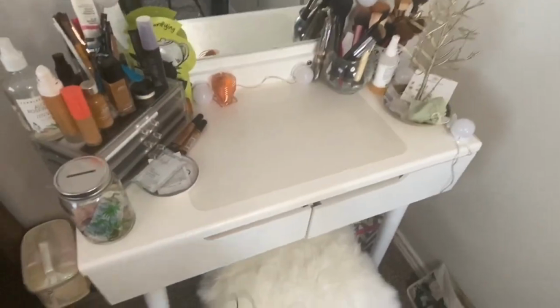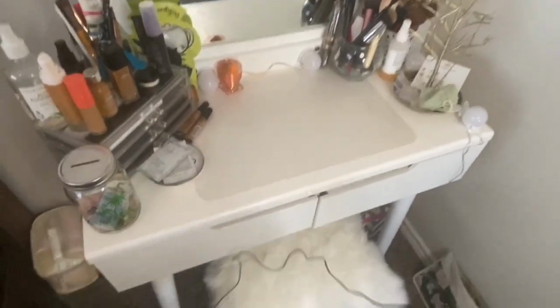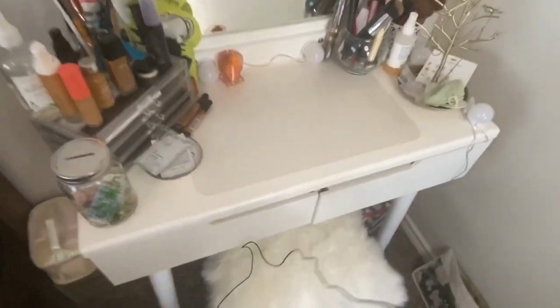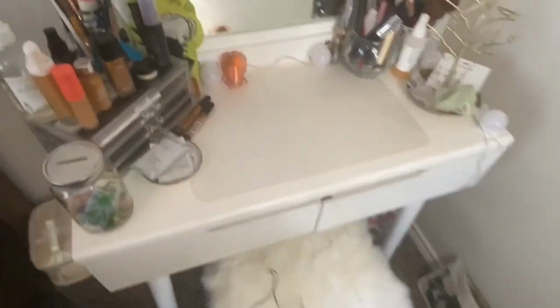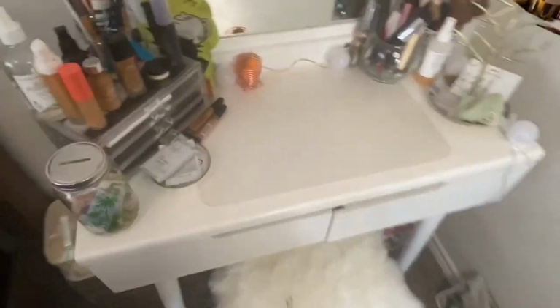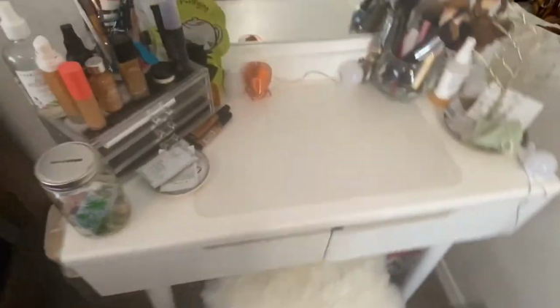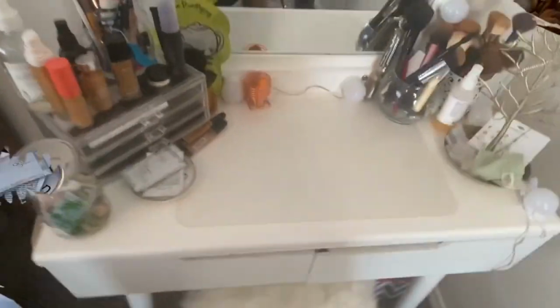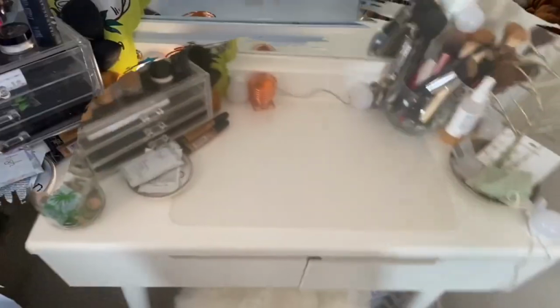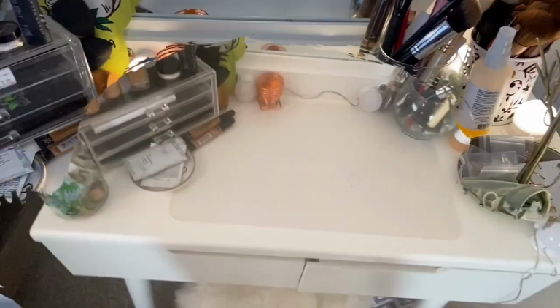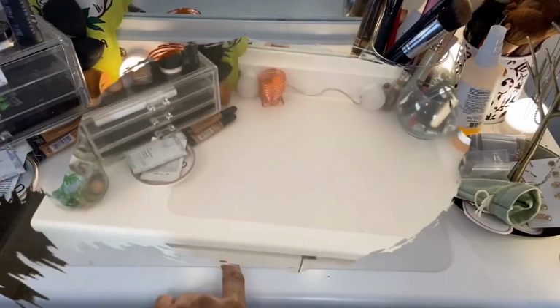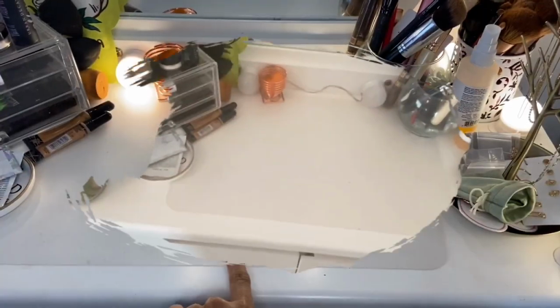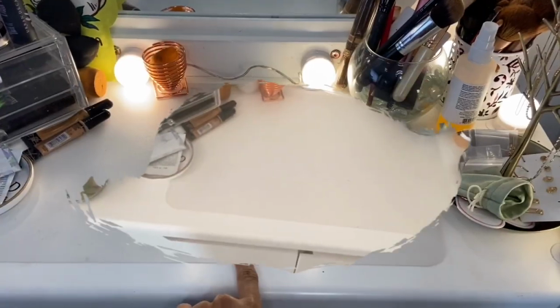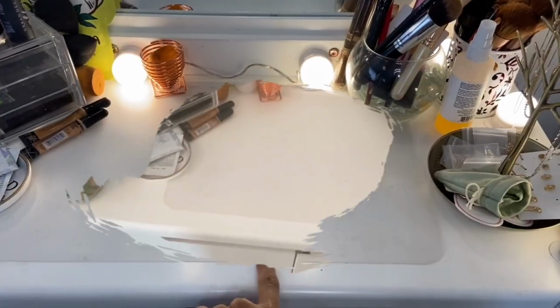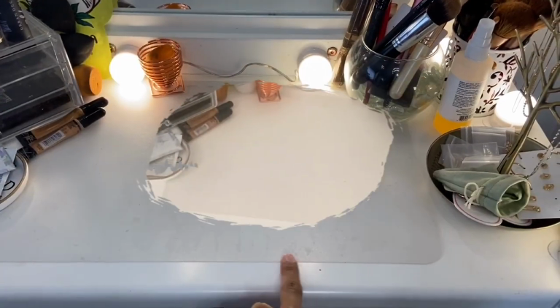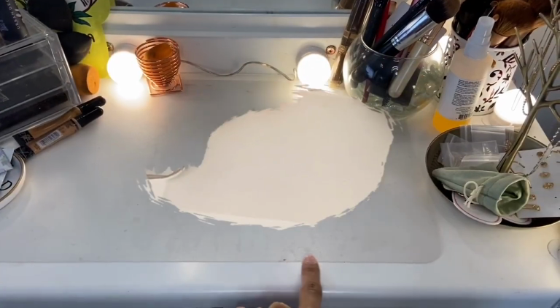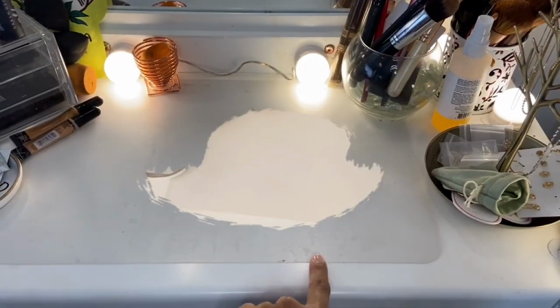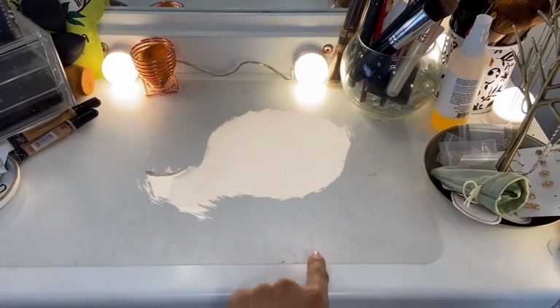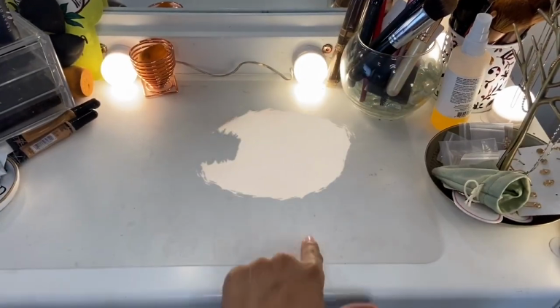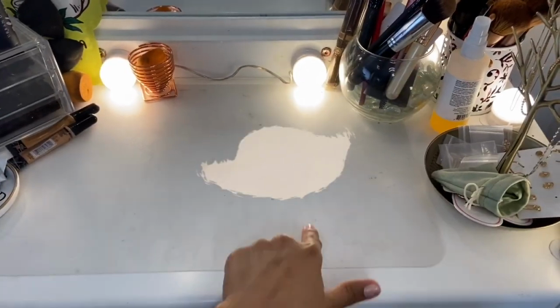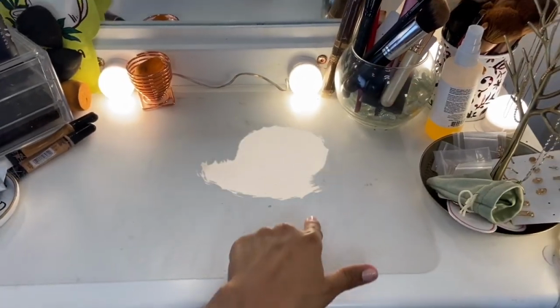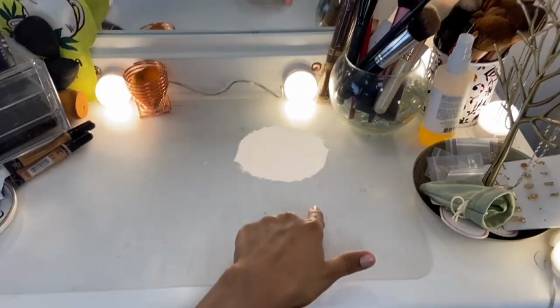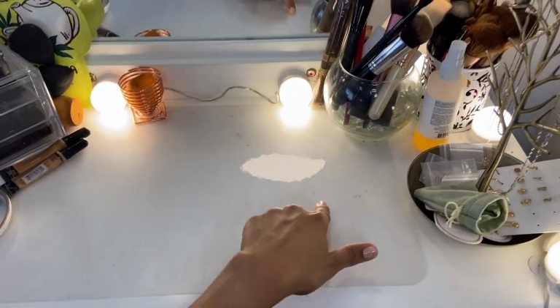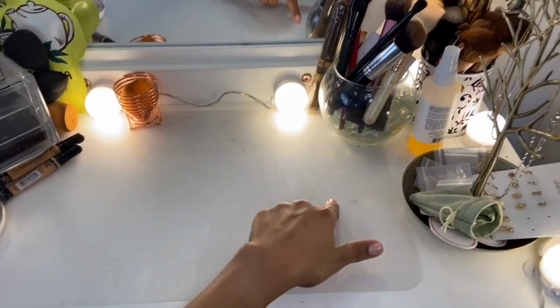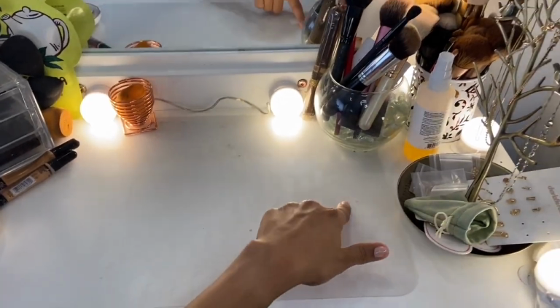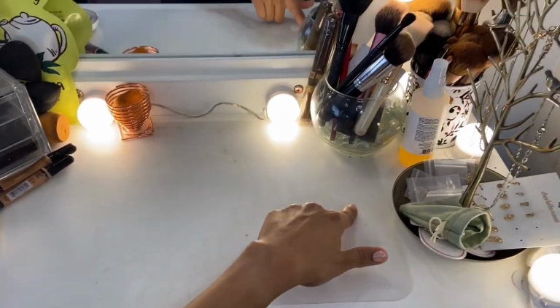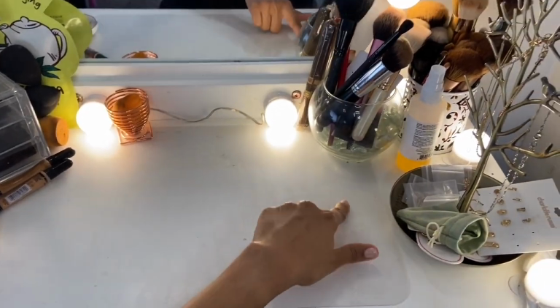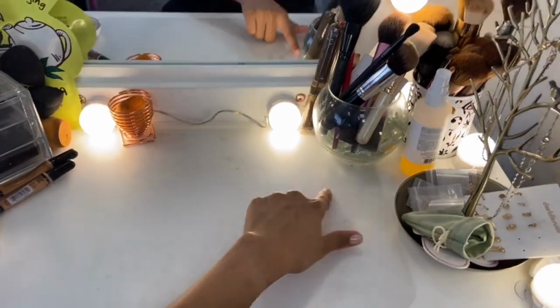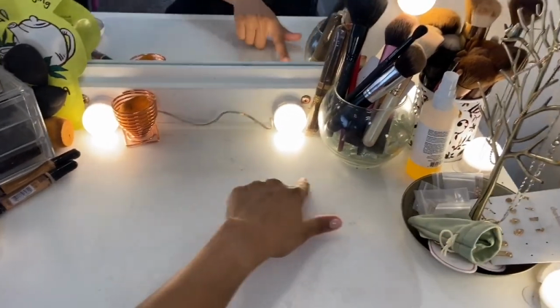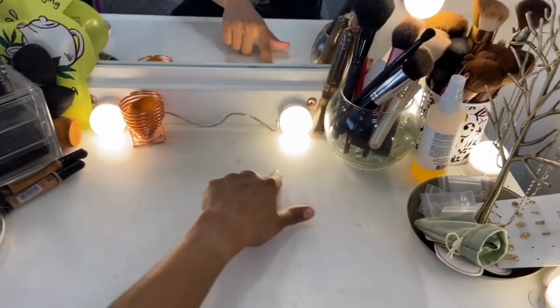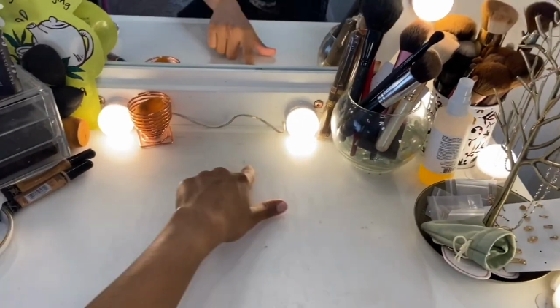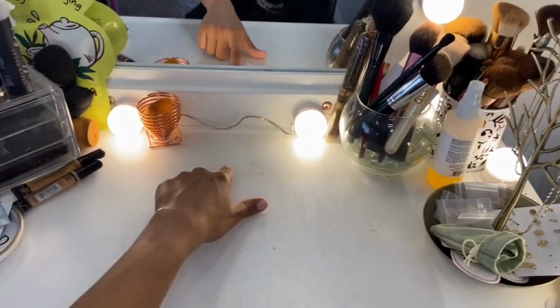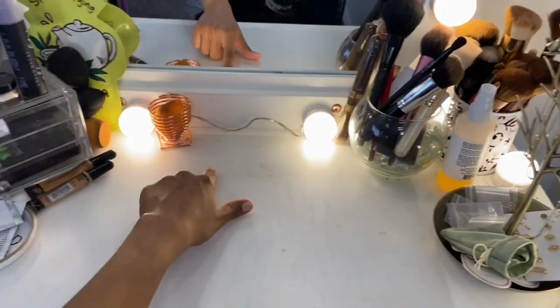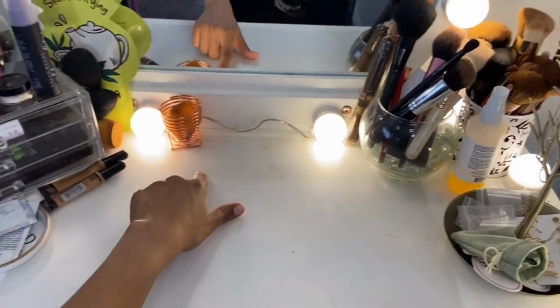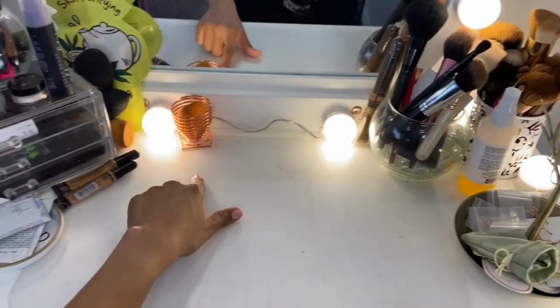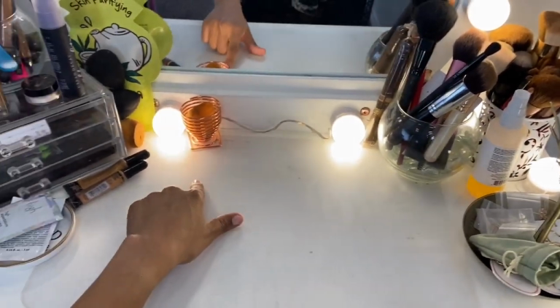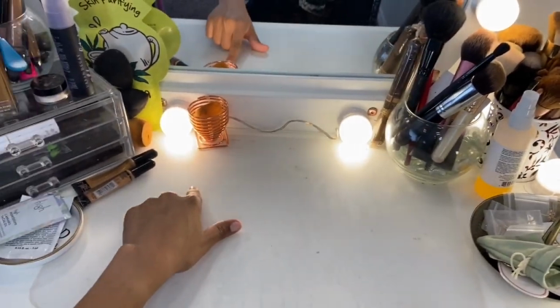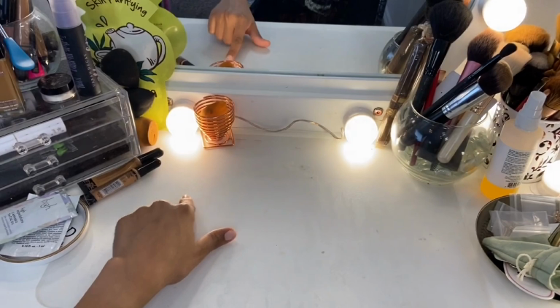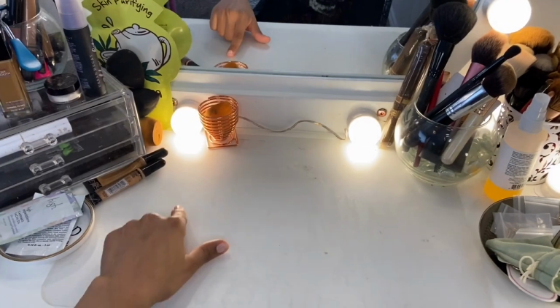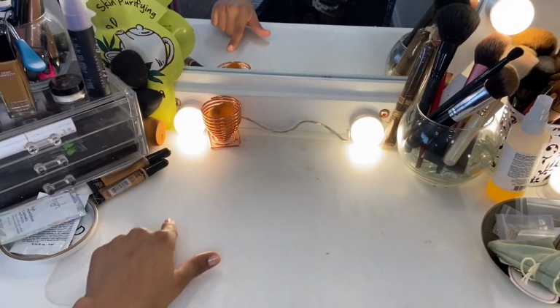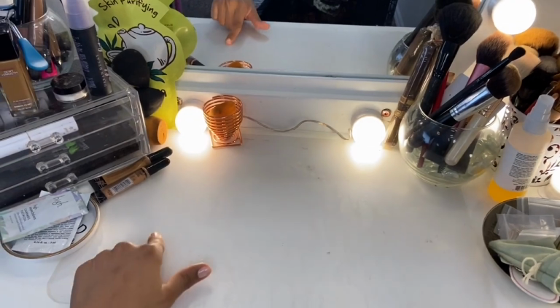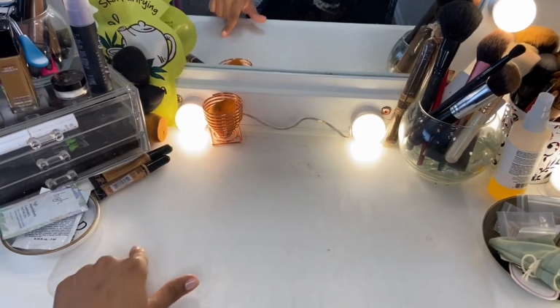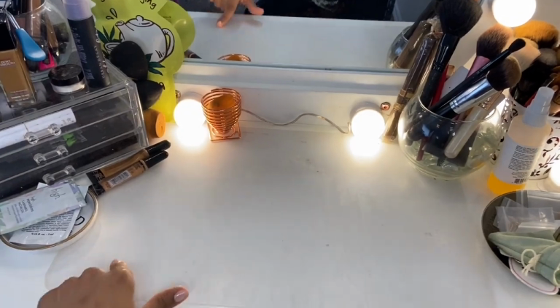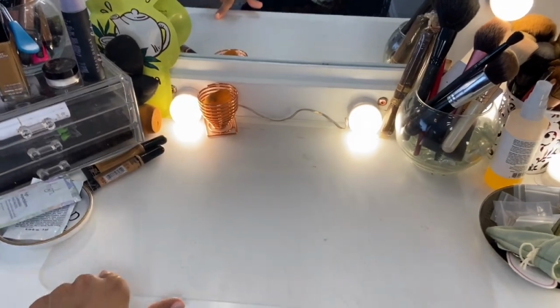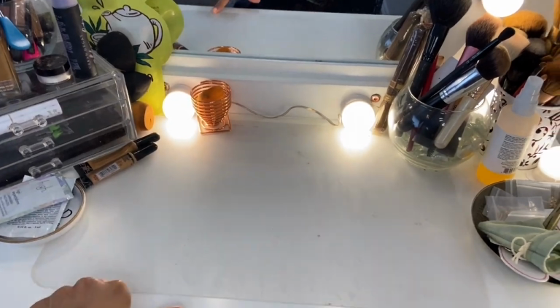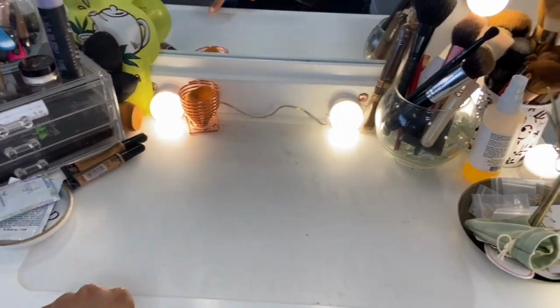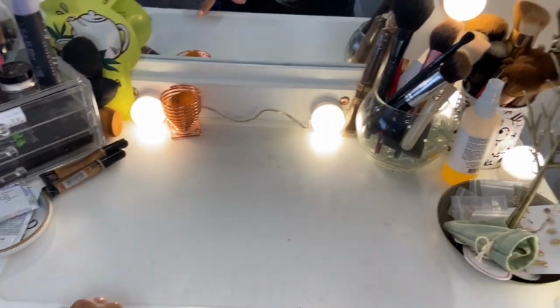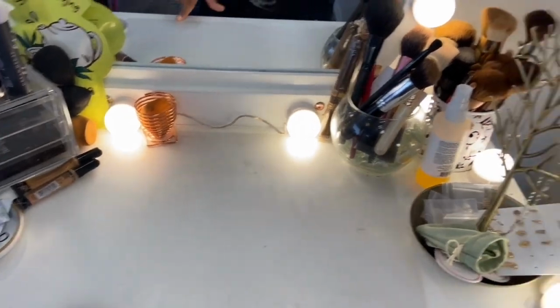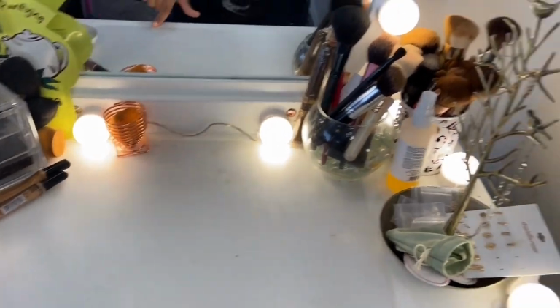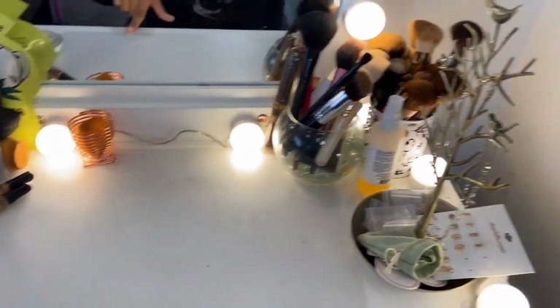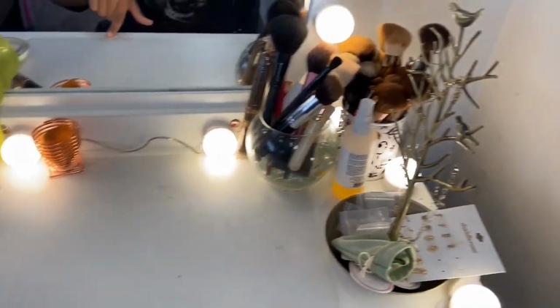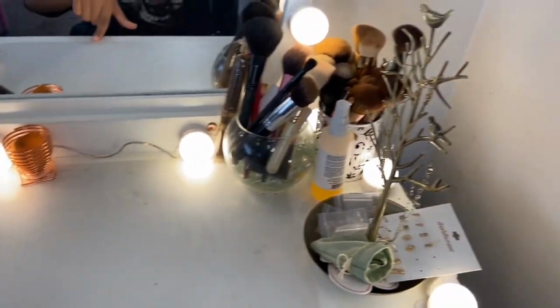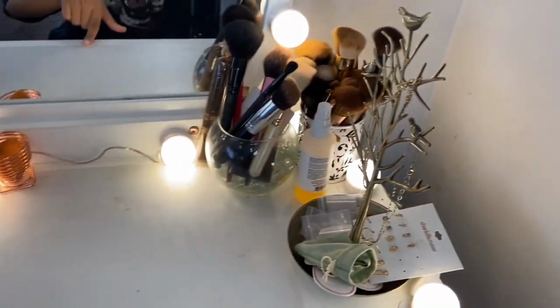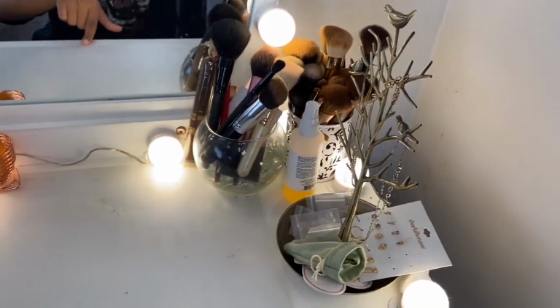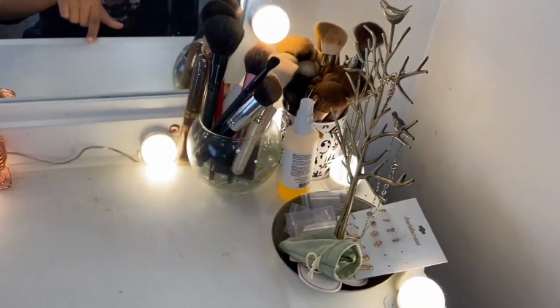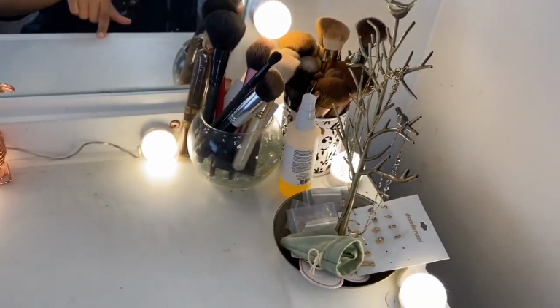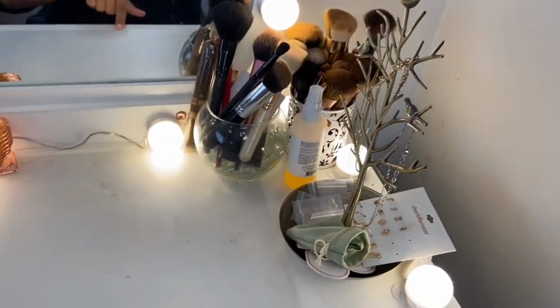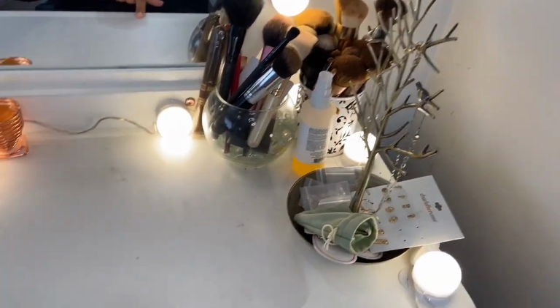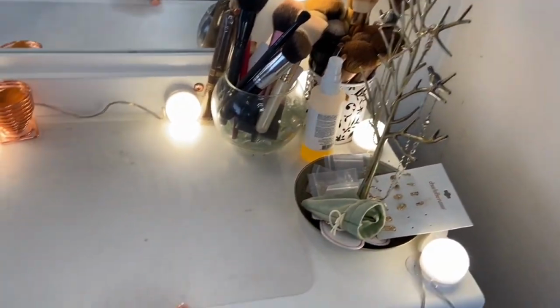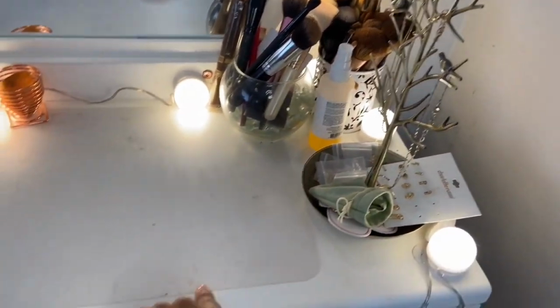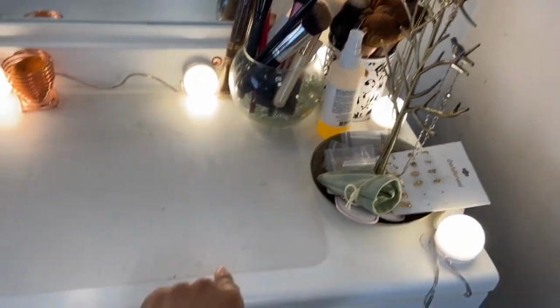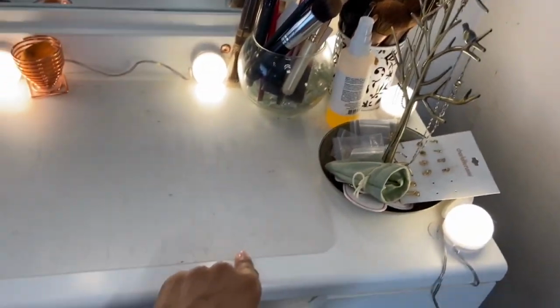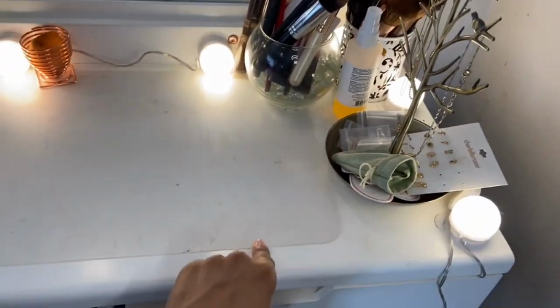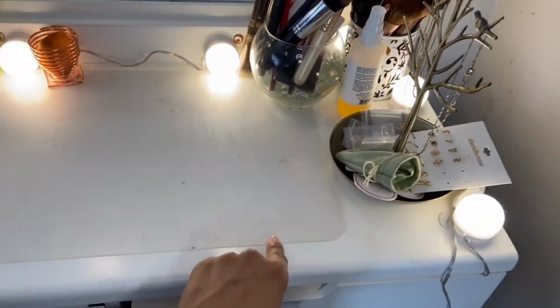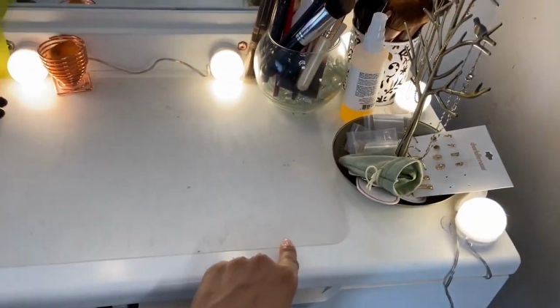It's a little bit stained because of makeup, but I mean it's clean and you know, it happens. And this is a white vanity, so.